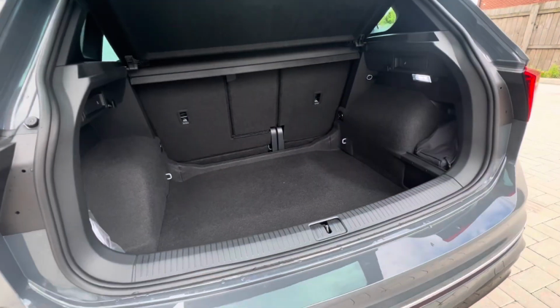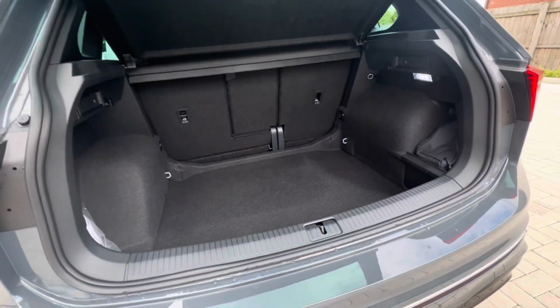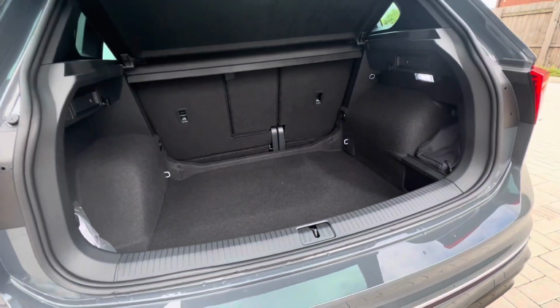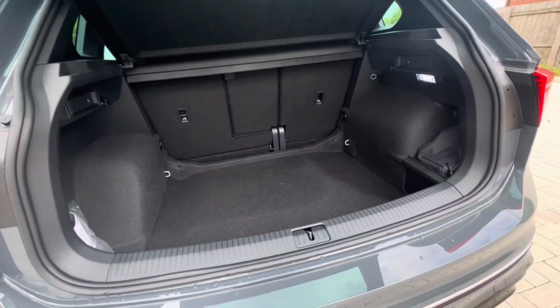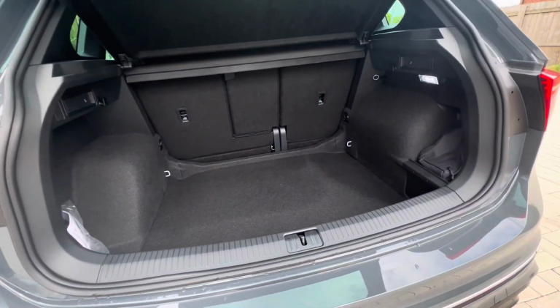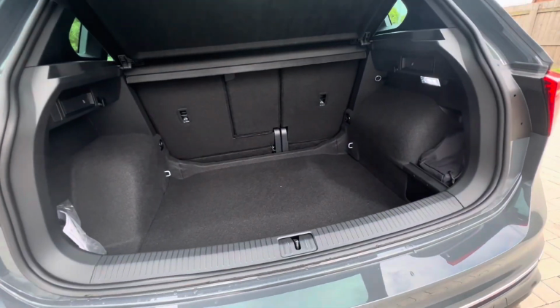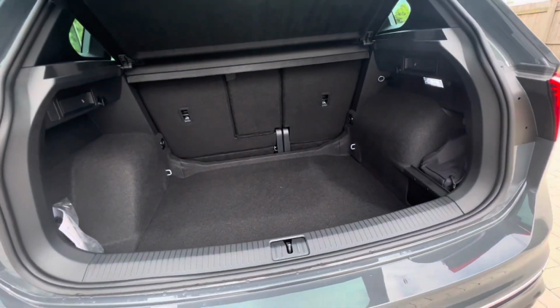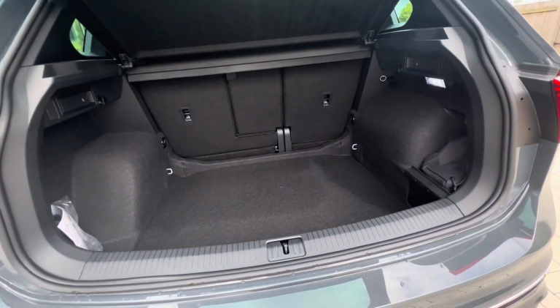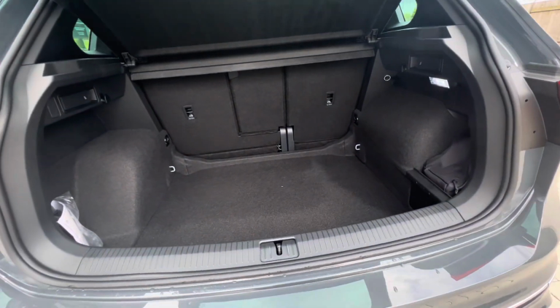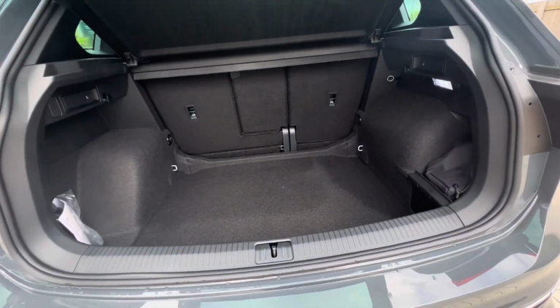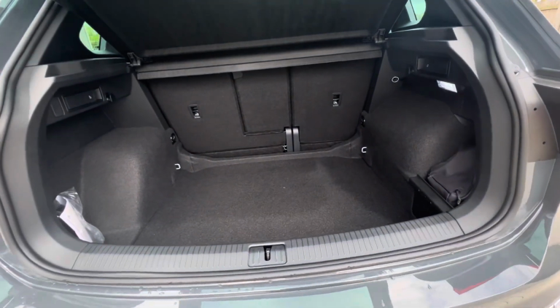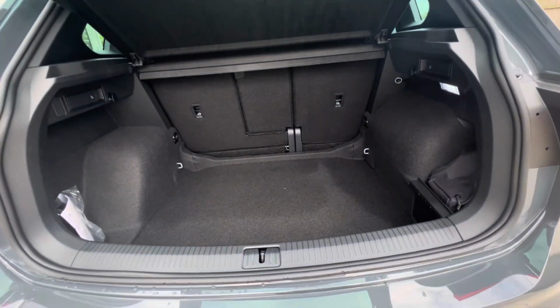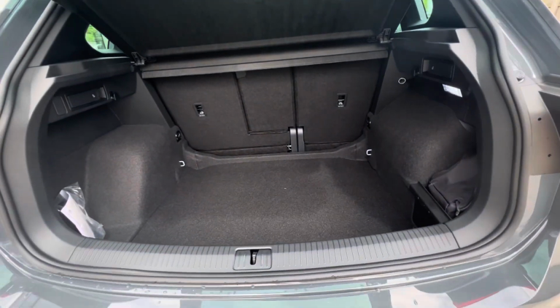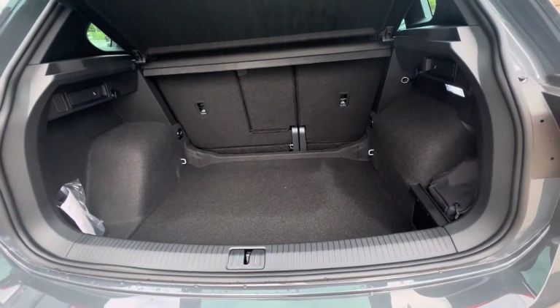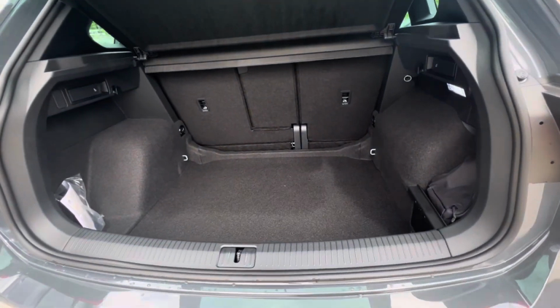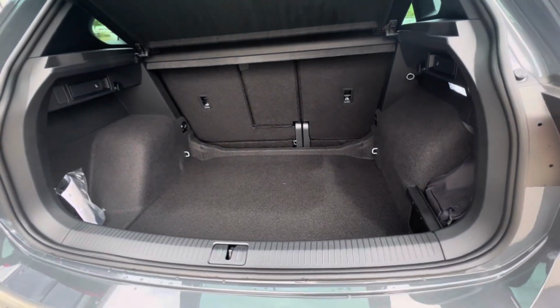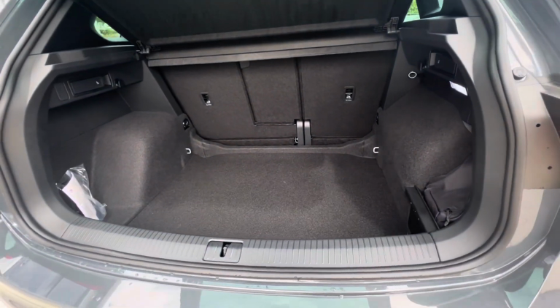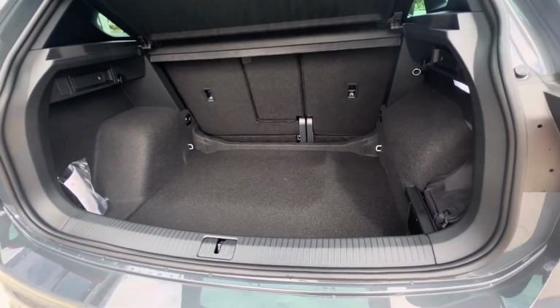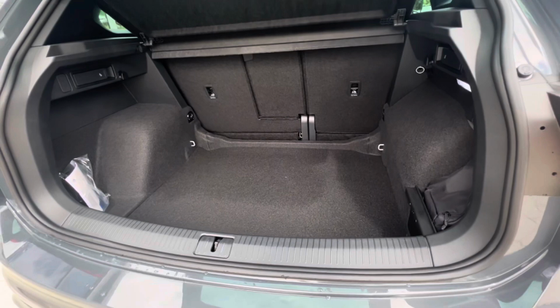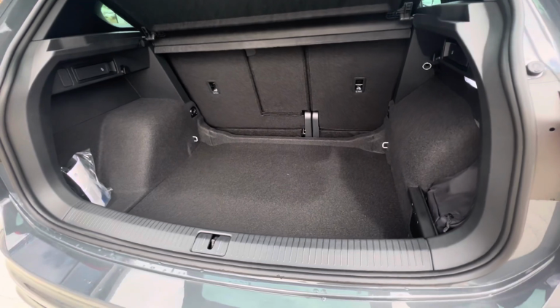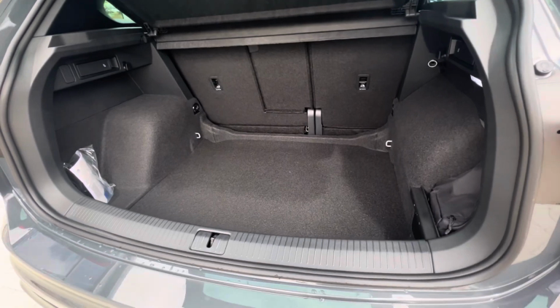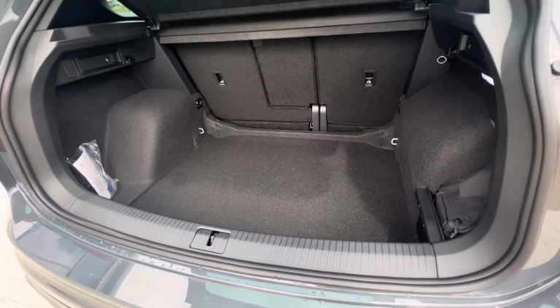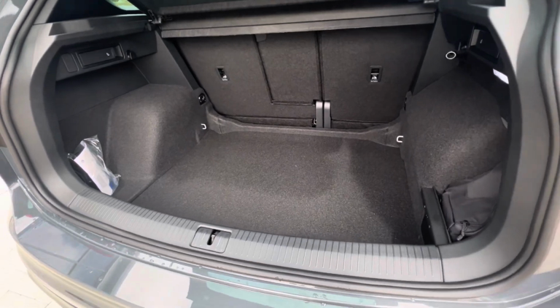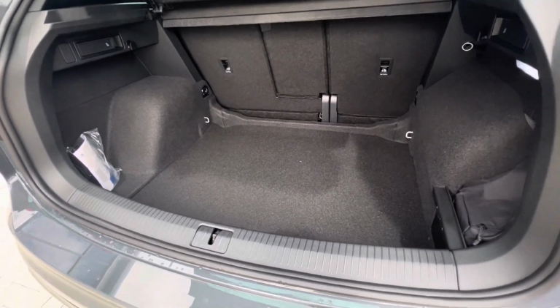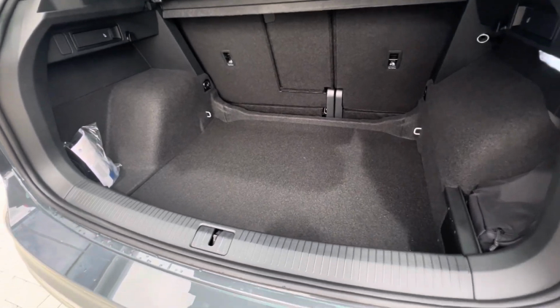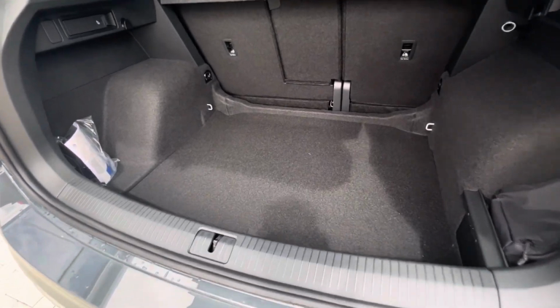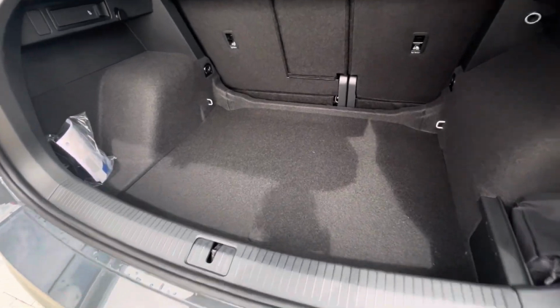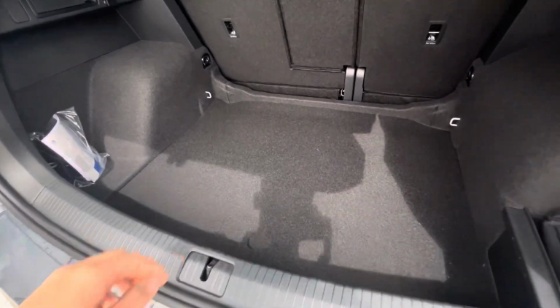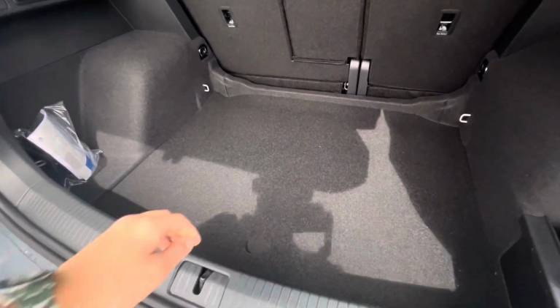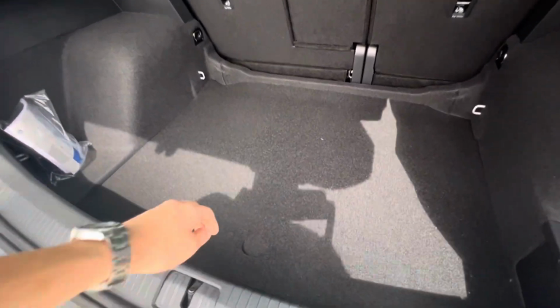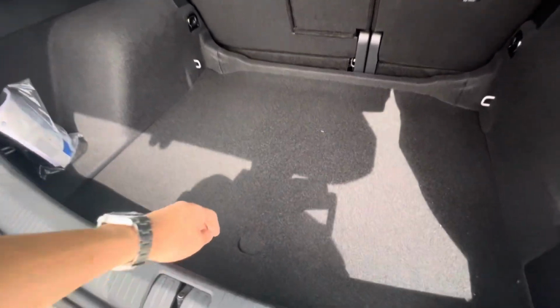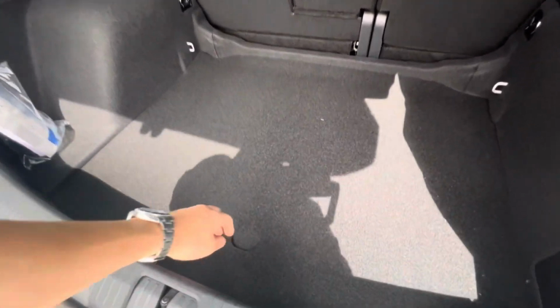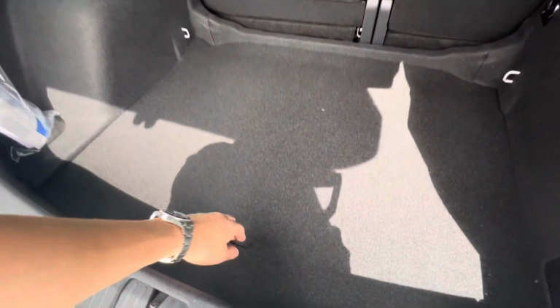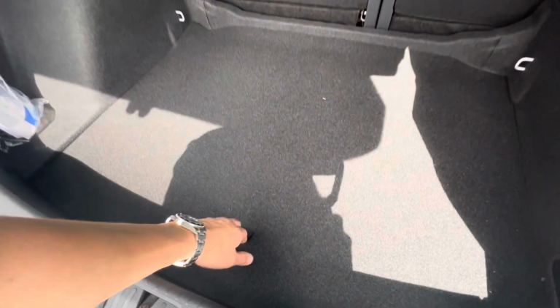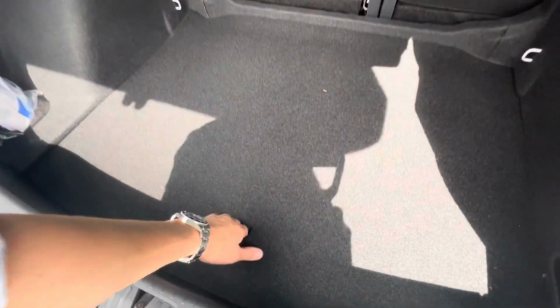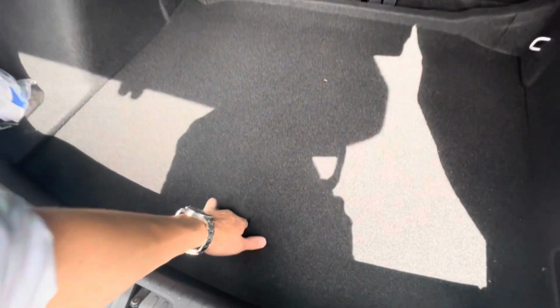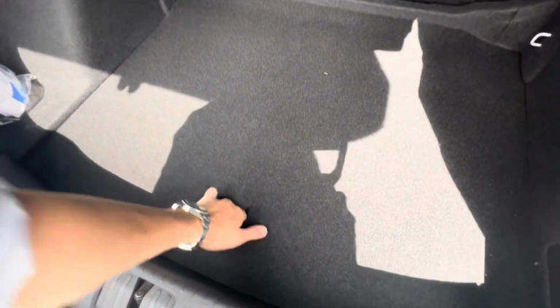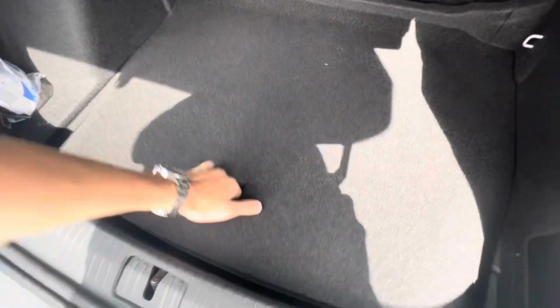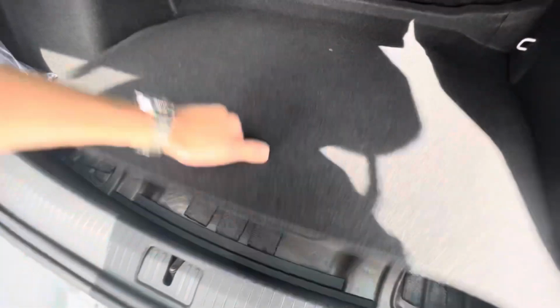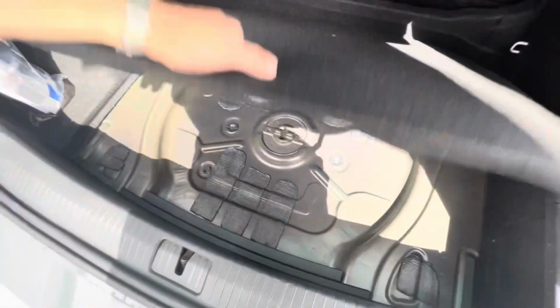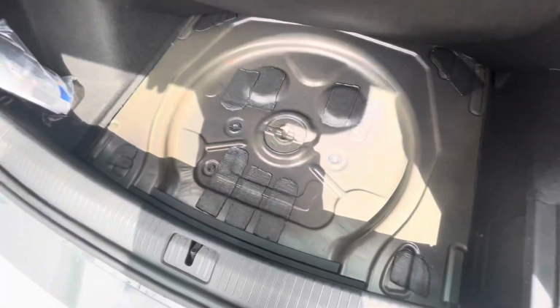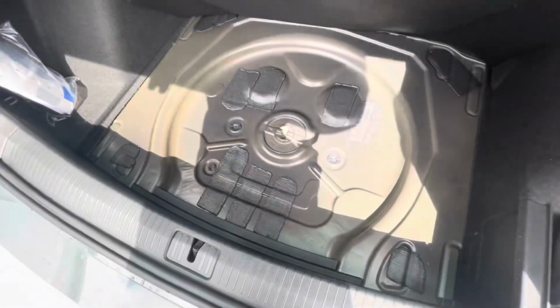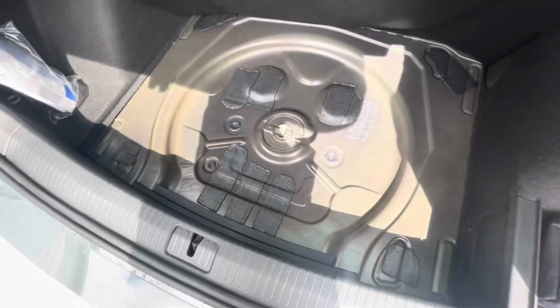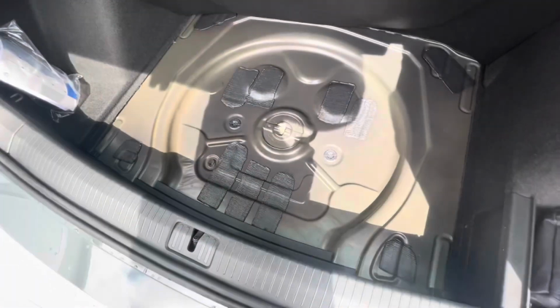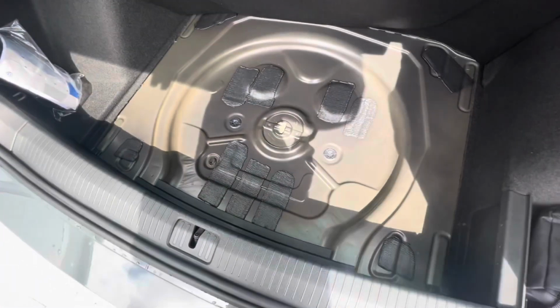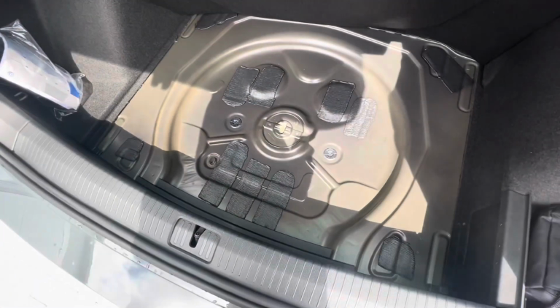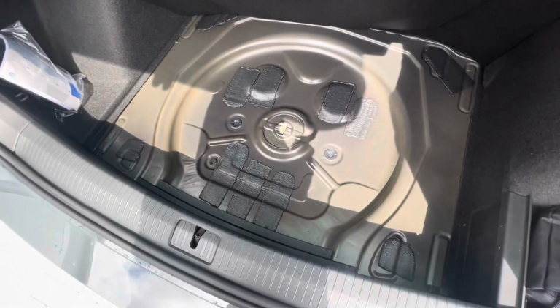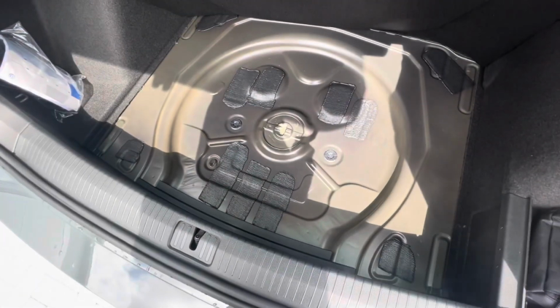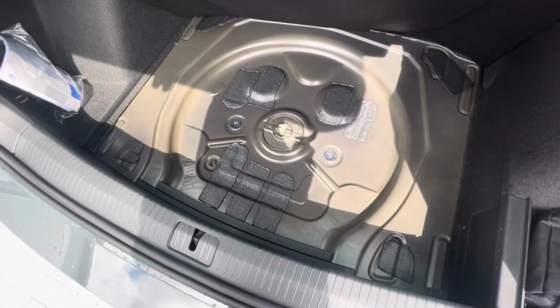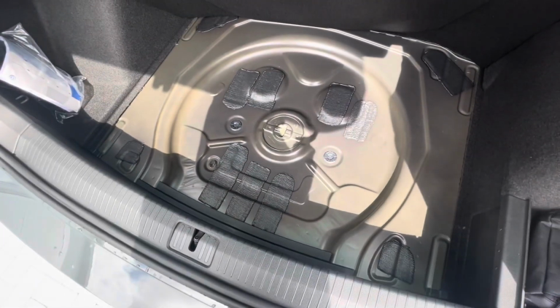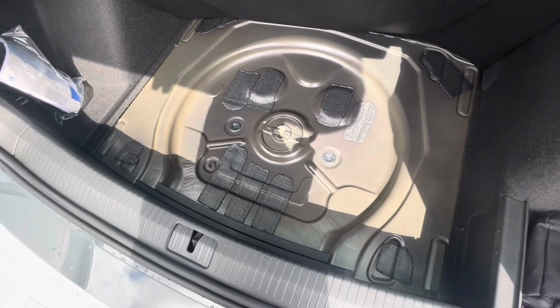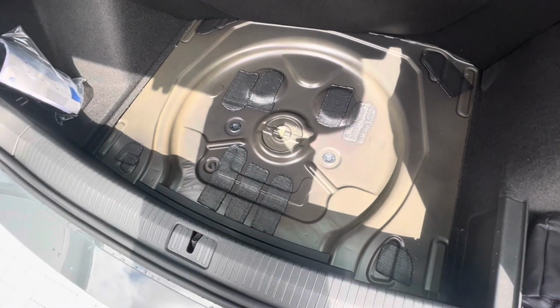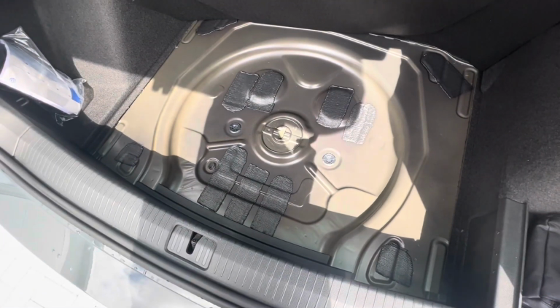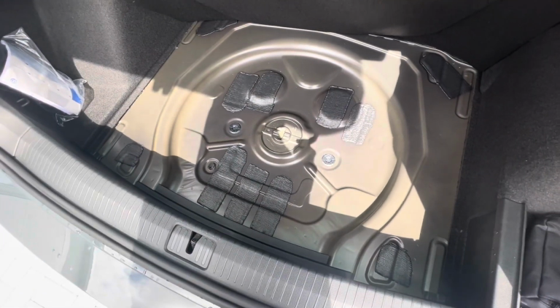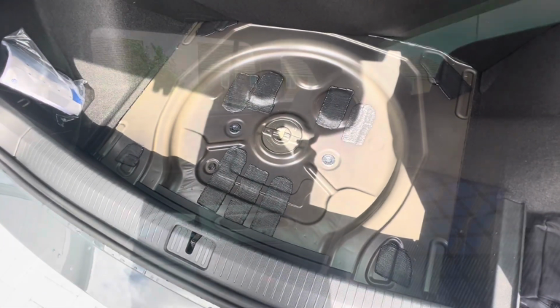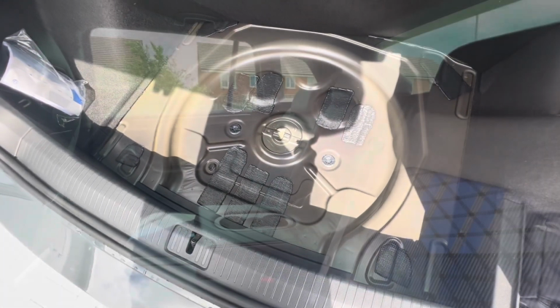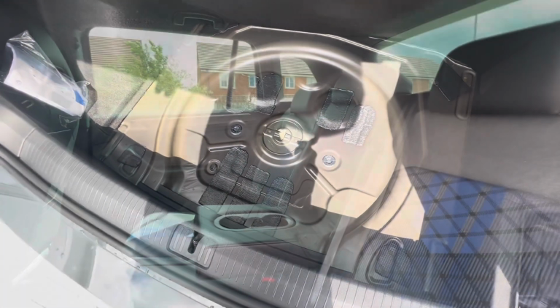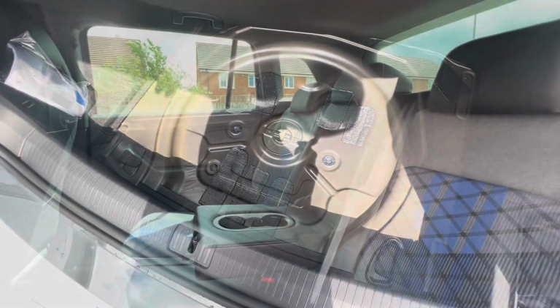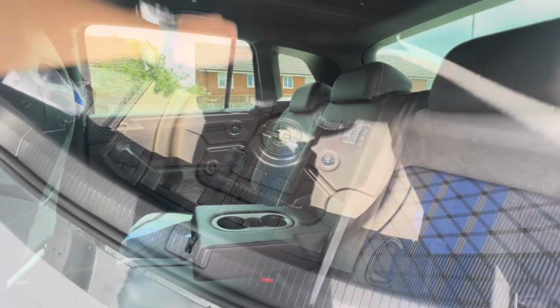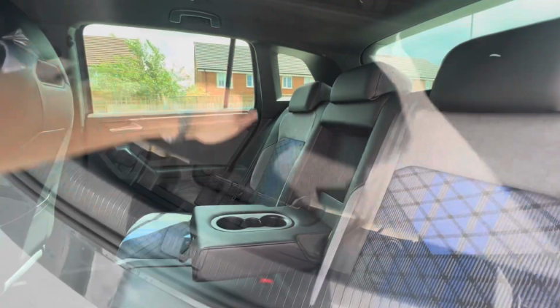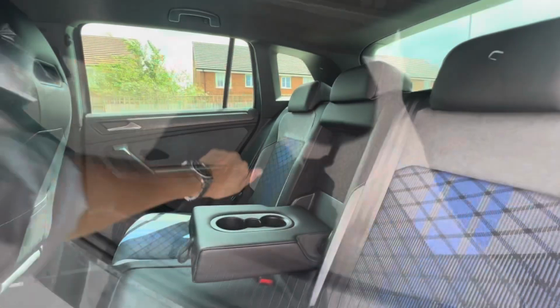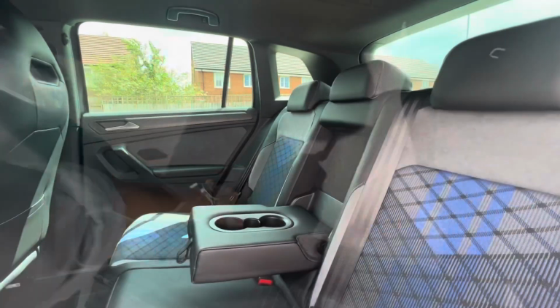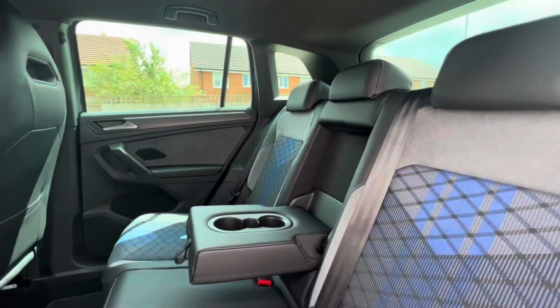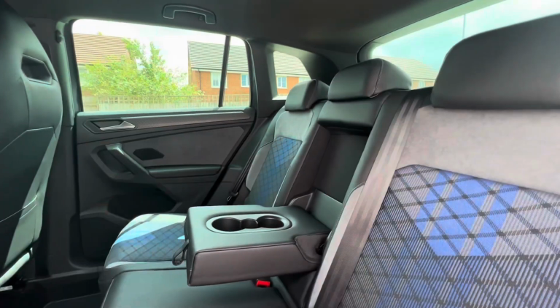Fairly spacious boot size — you can fit things like suitcases inside there with ease, and you have additional storage space with grooves underneath for a spare wheel as well.